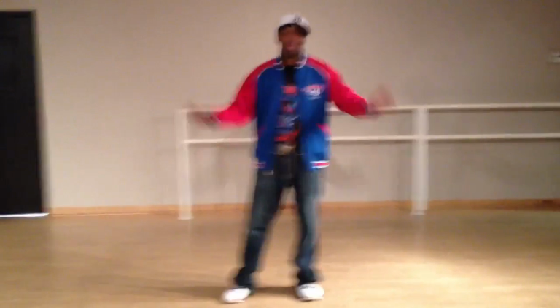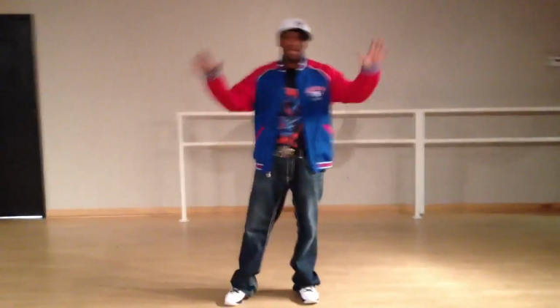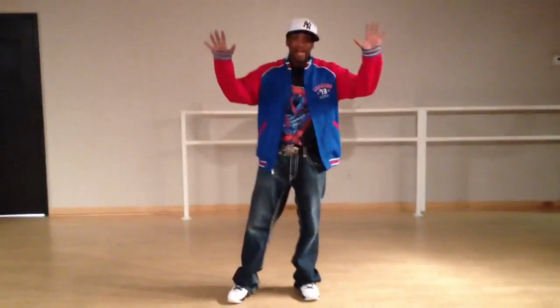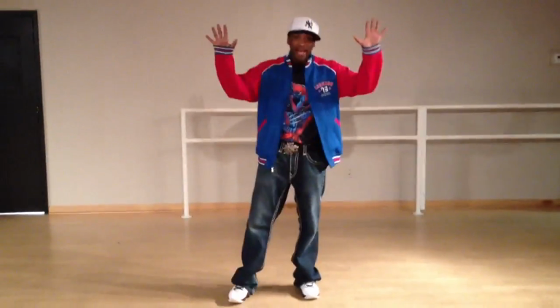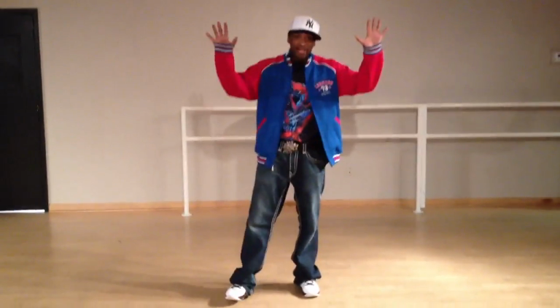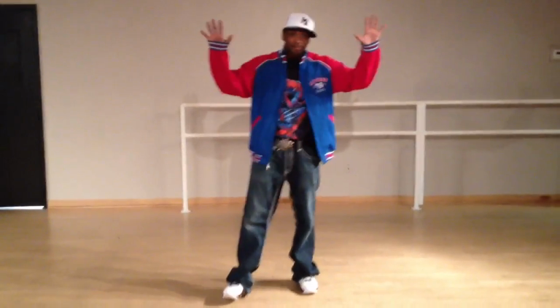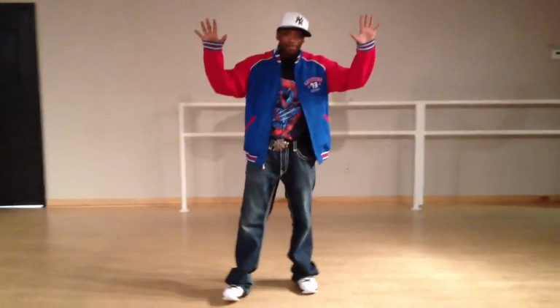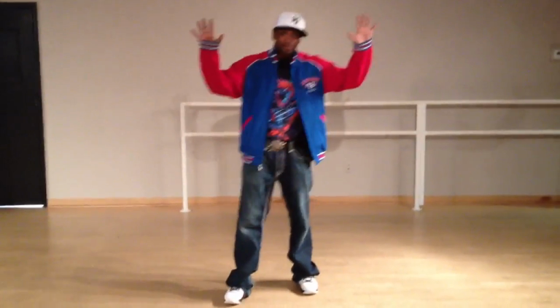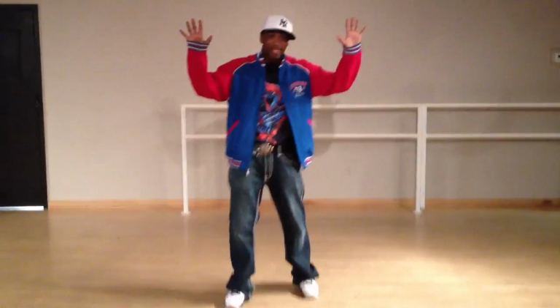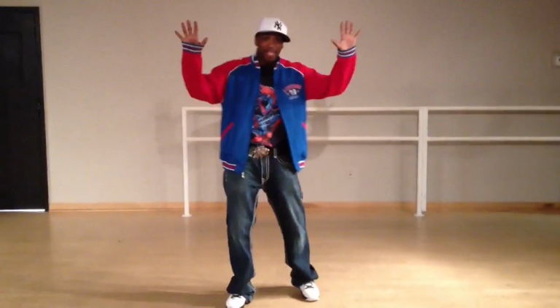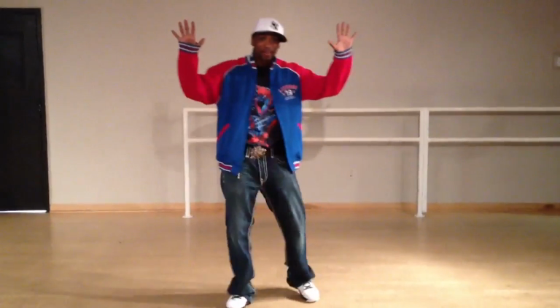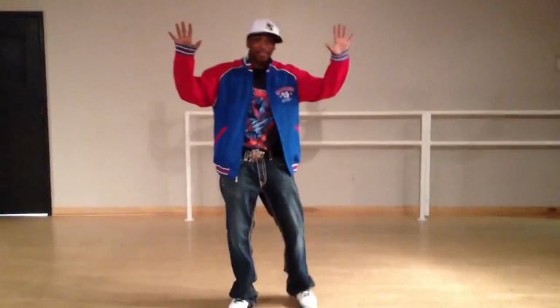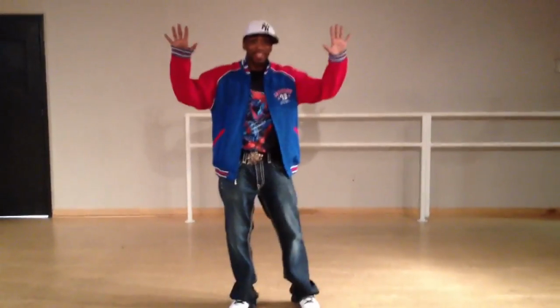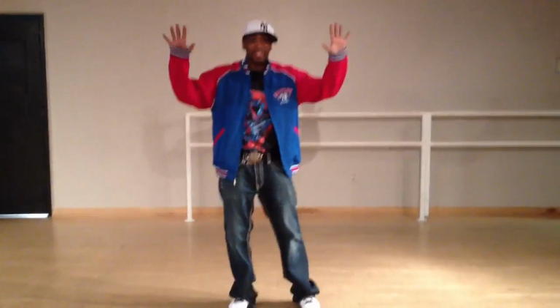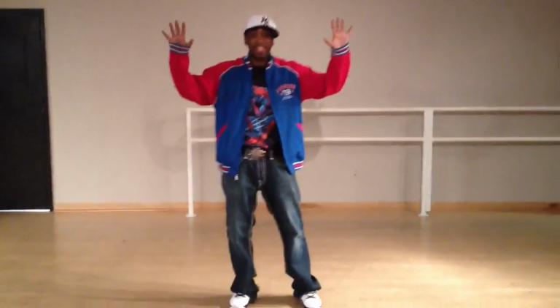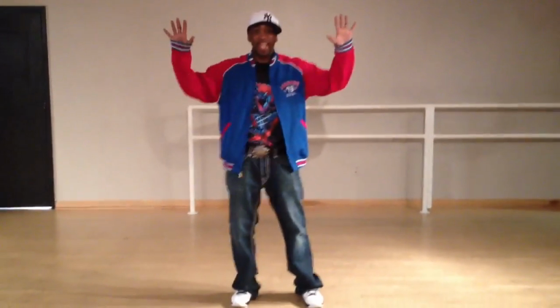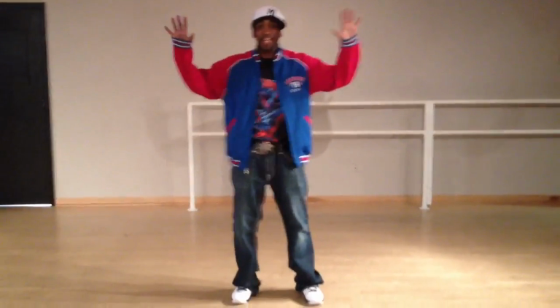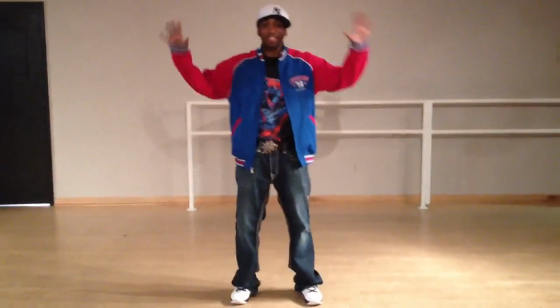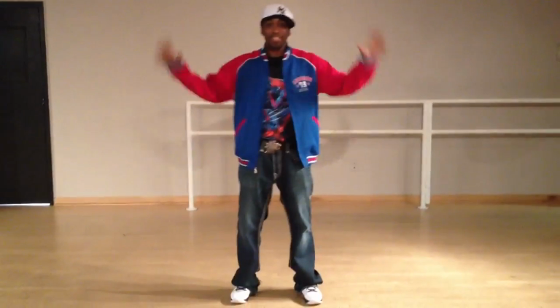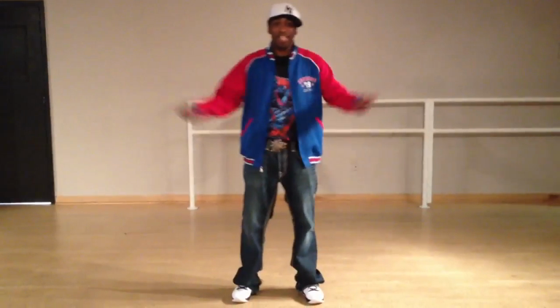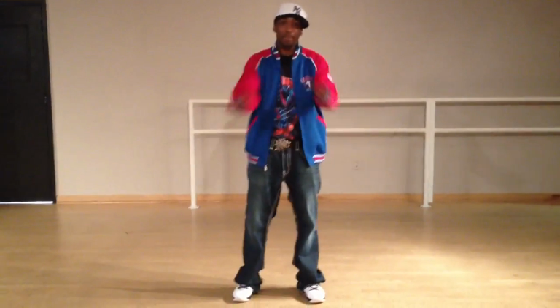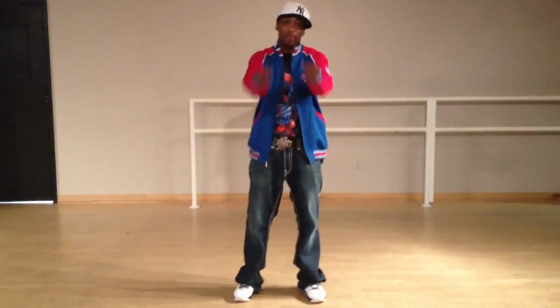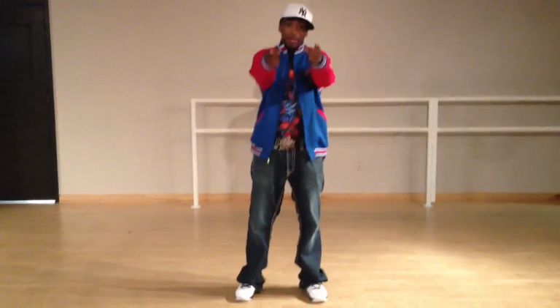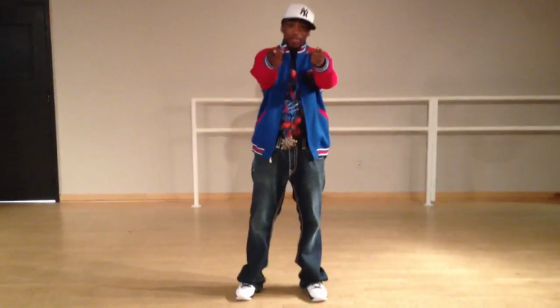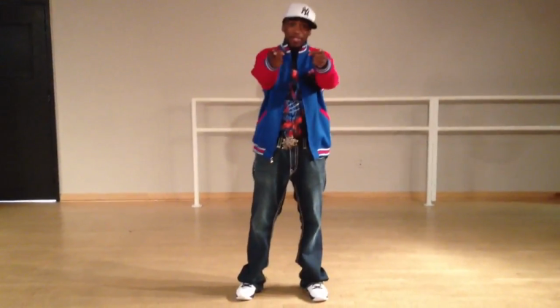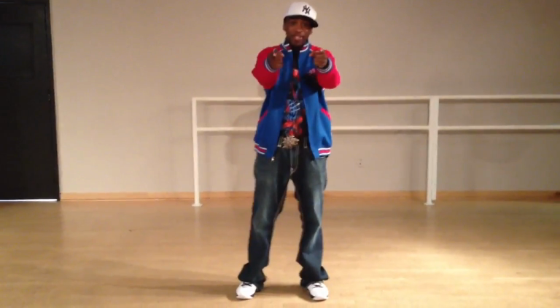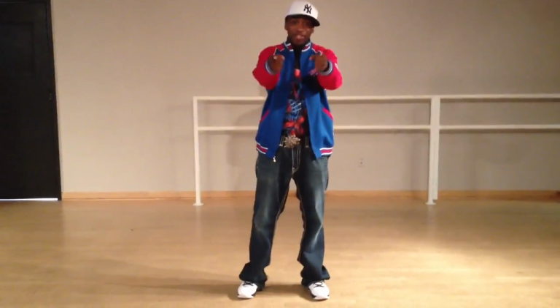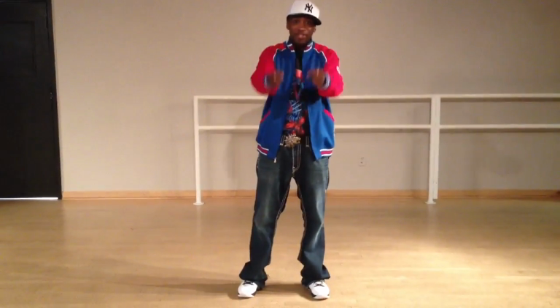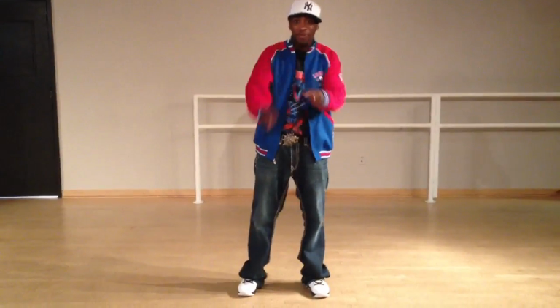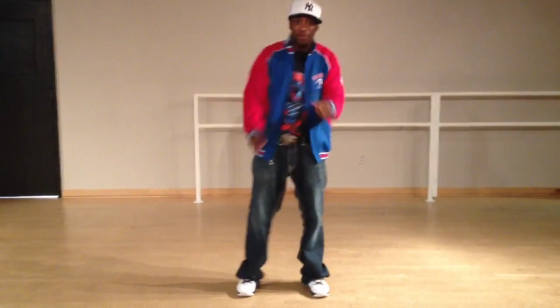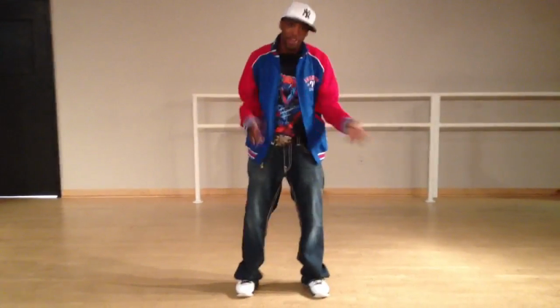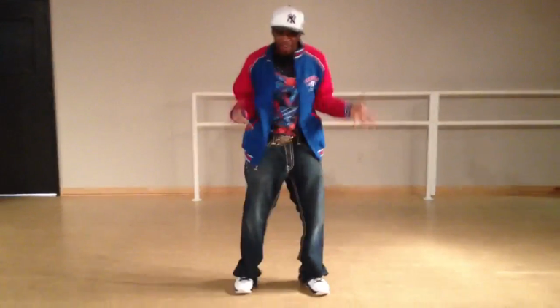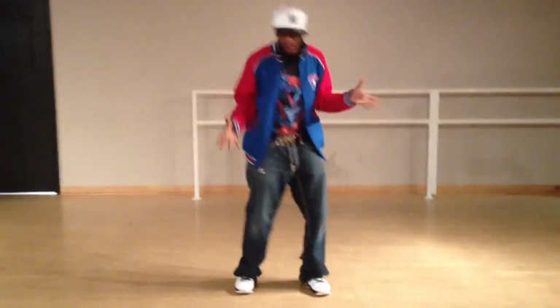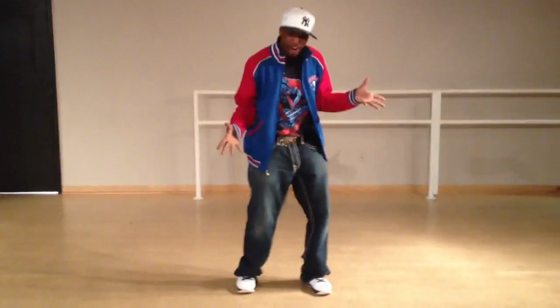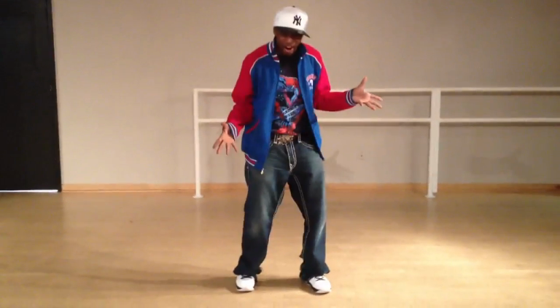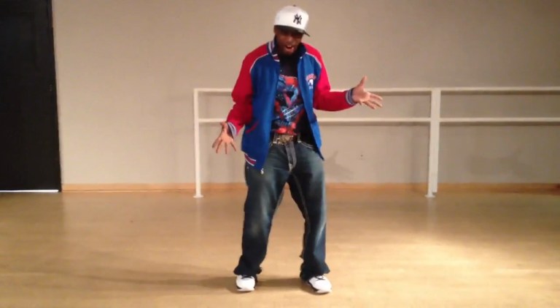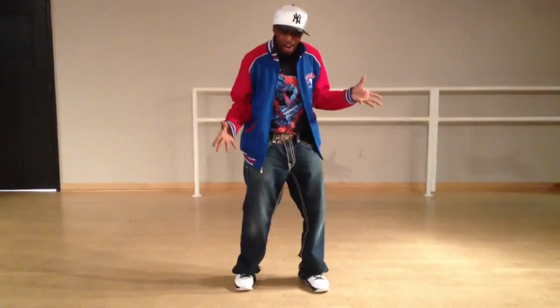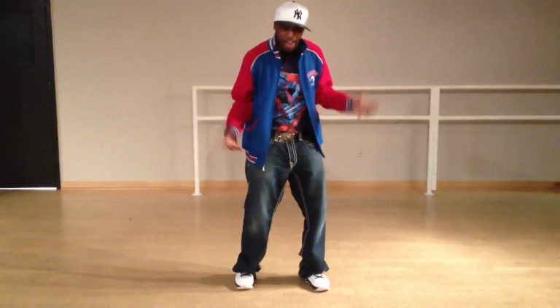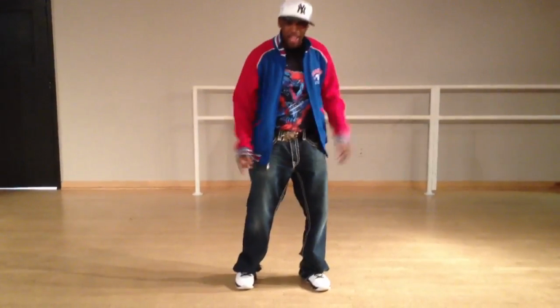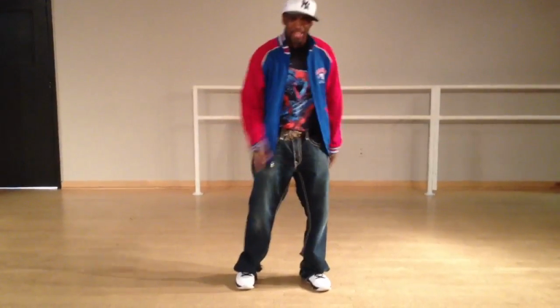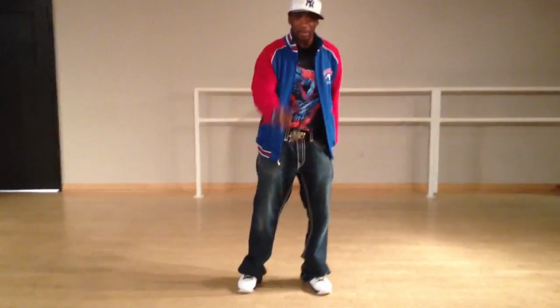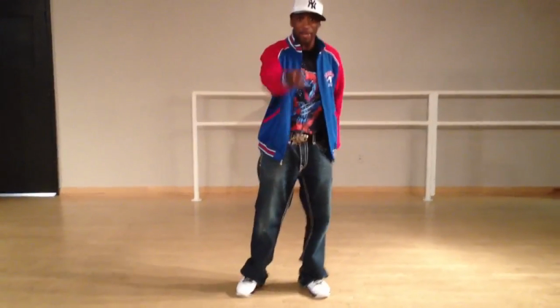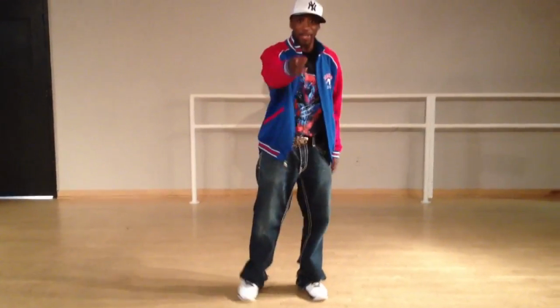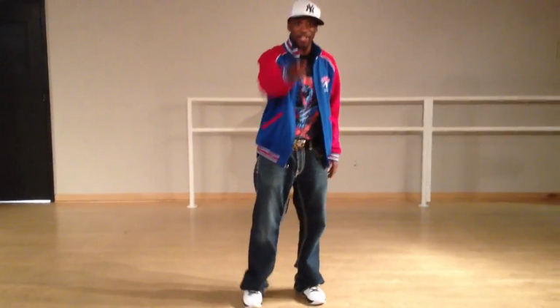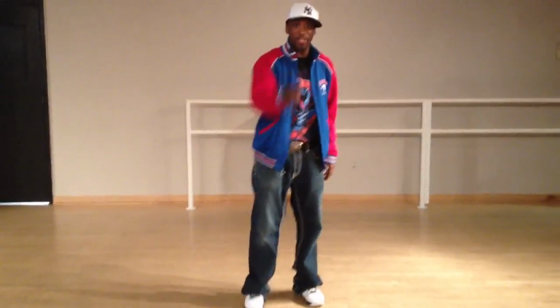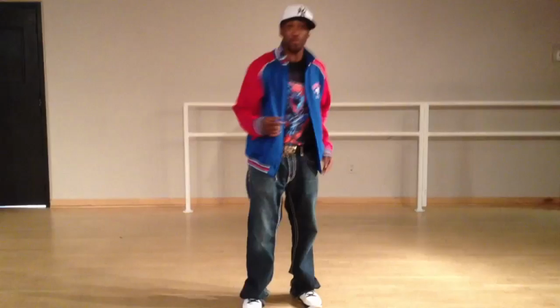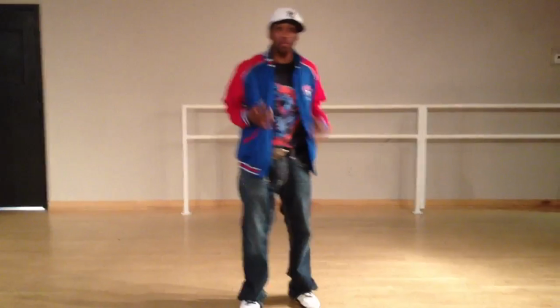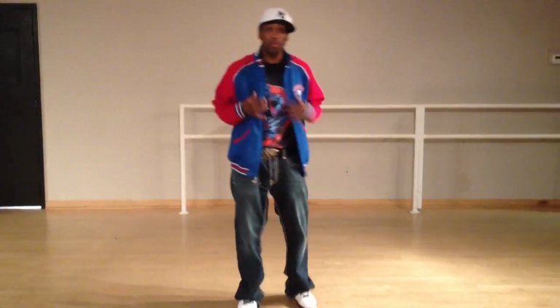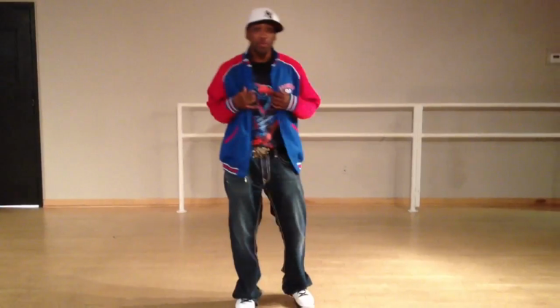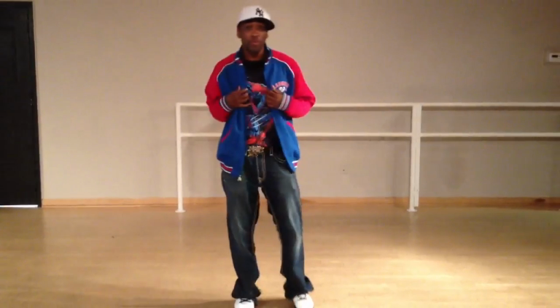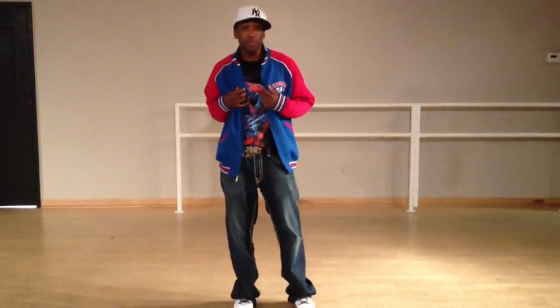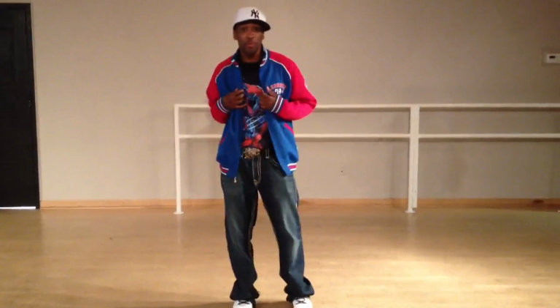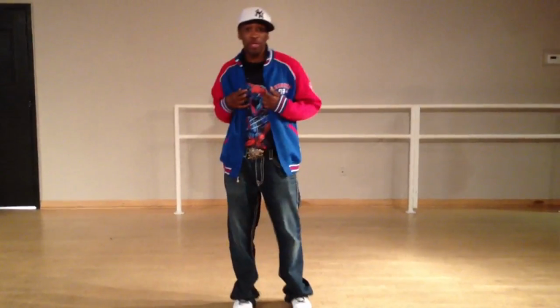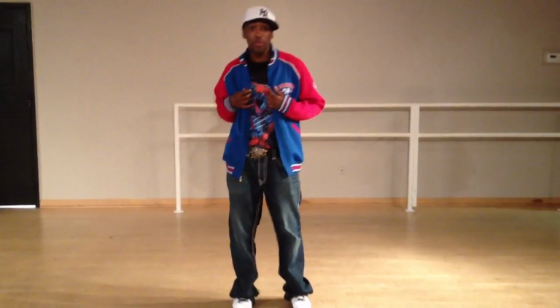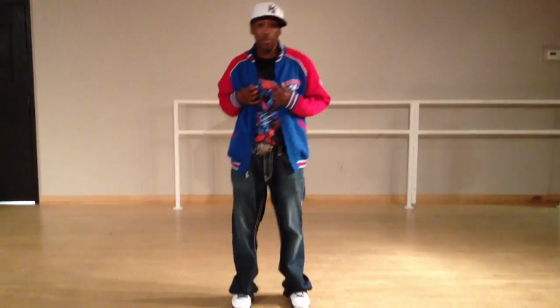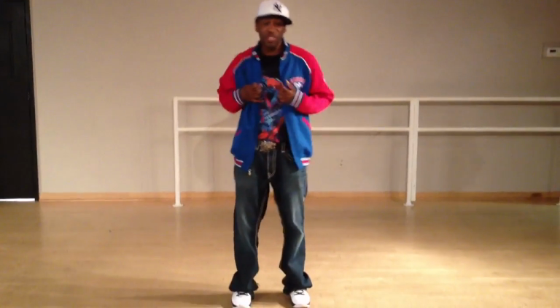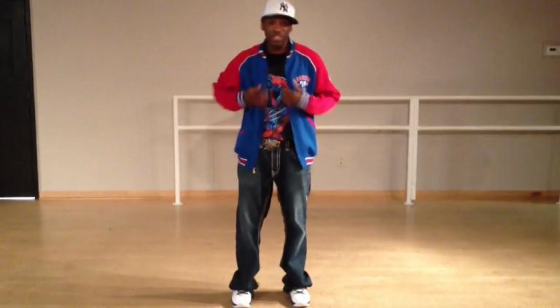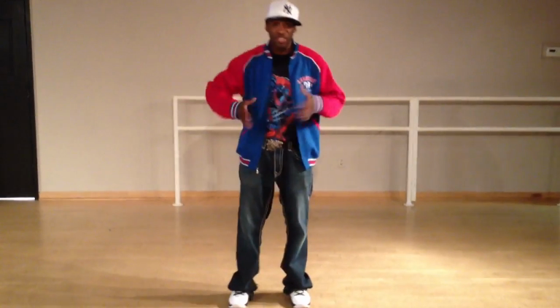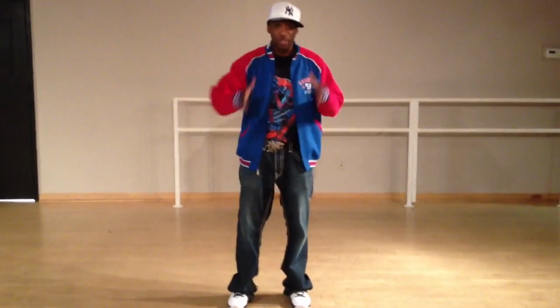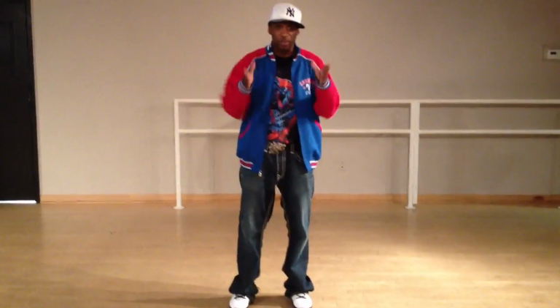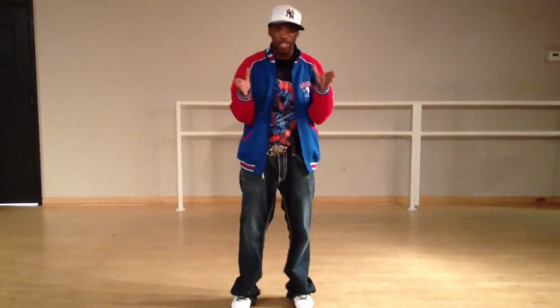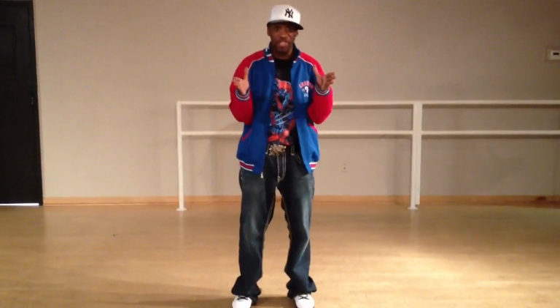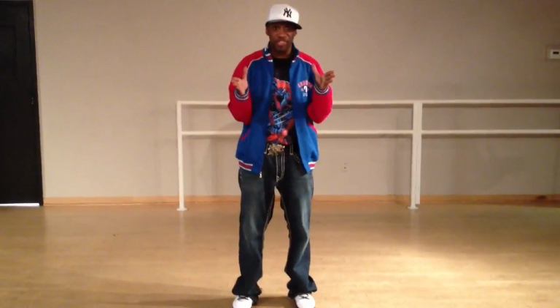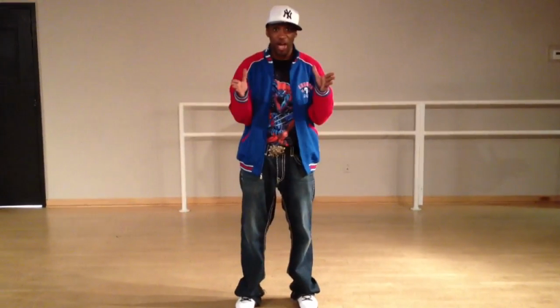Hi, my name is Tick Tock, hip-hop teacher extraordinaire, and I'm here to give you the move of the week, which is the pin job.